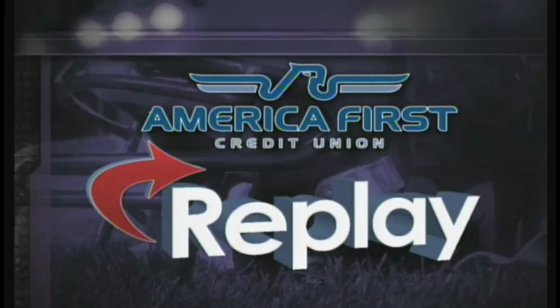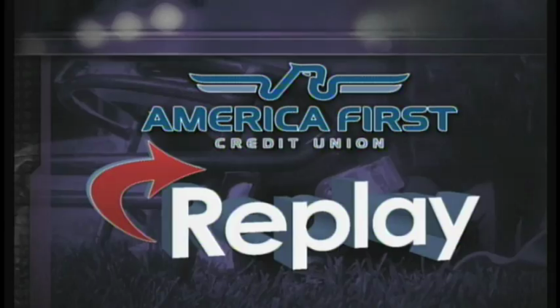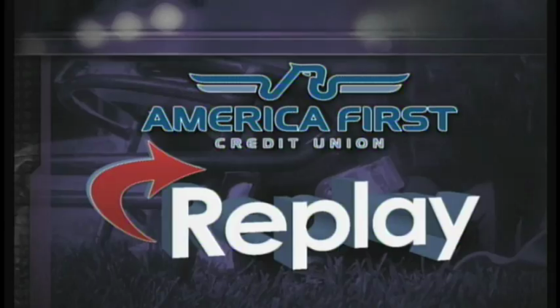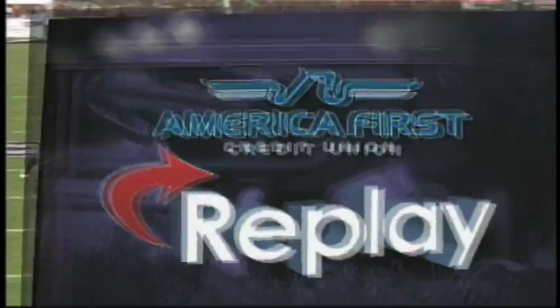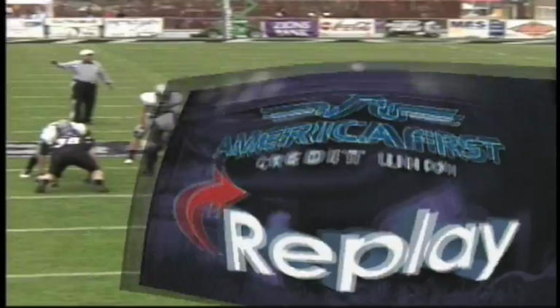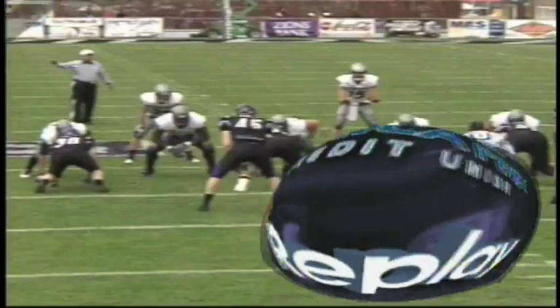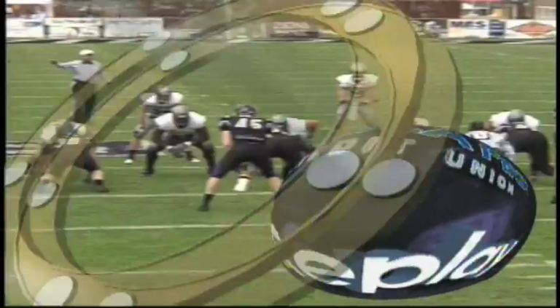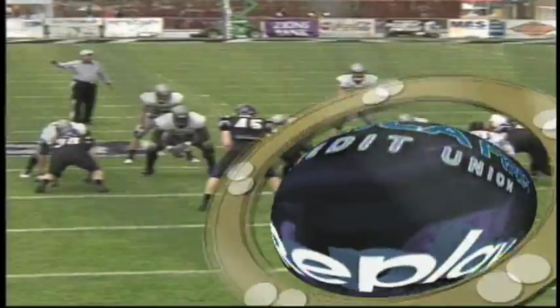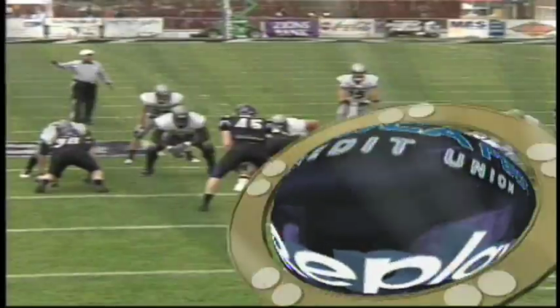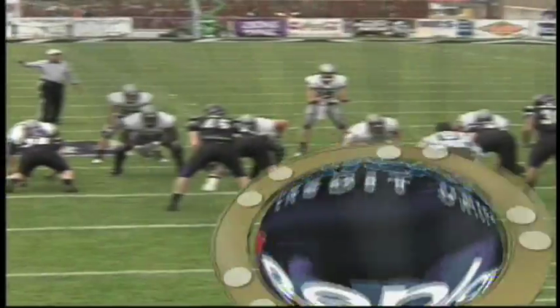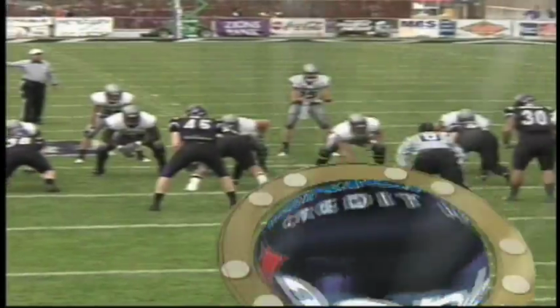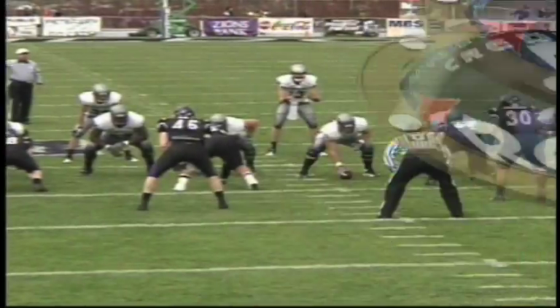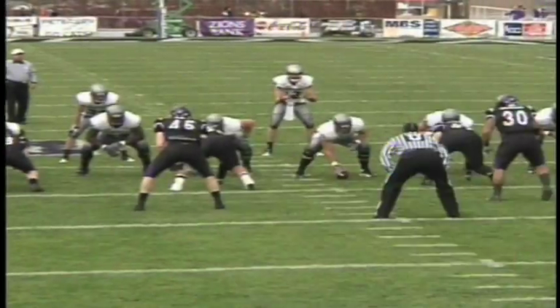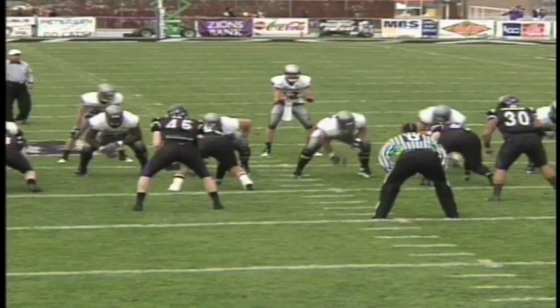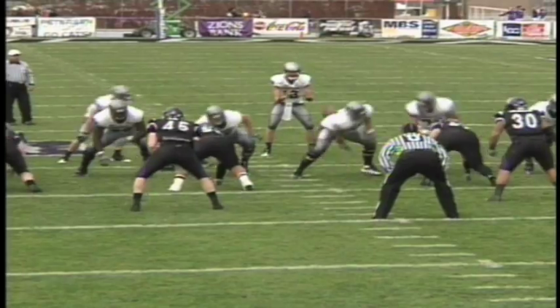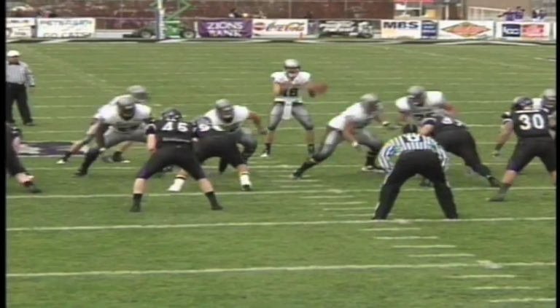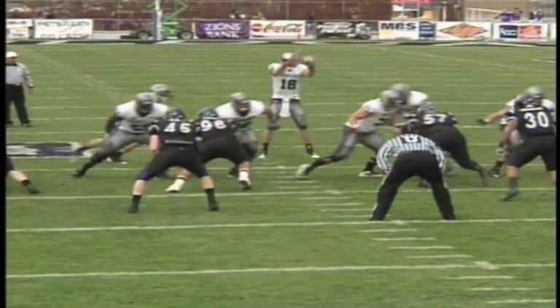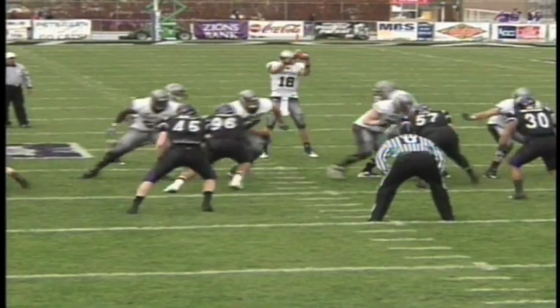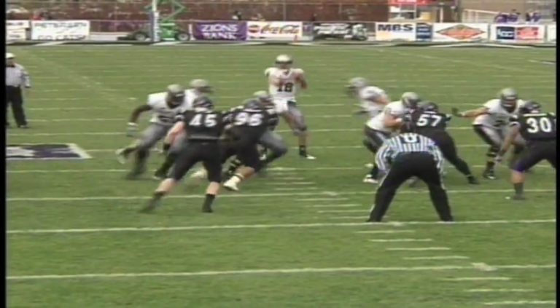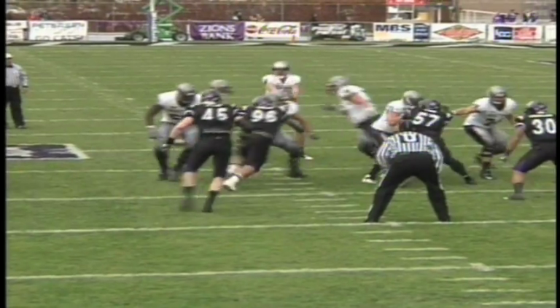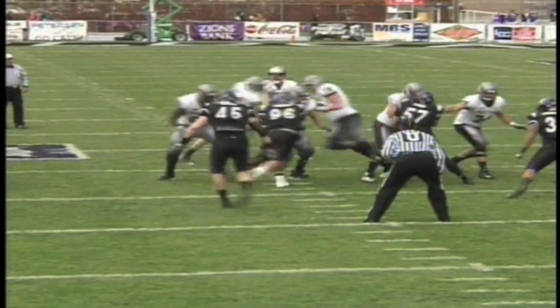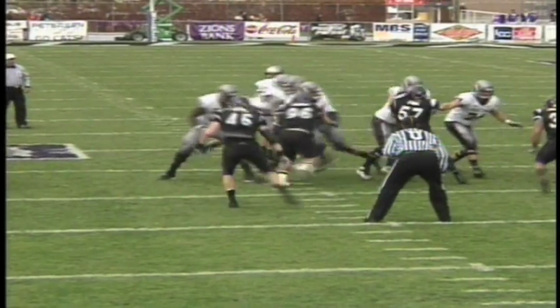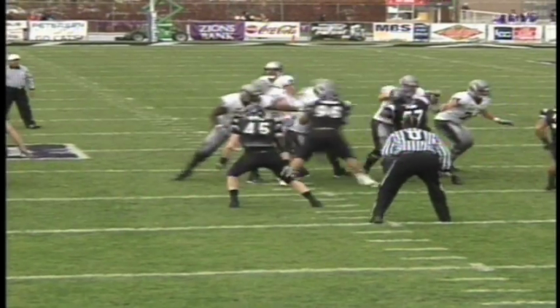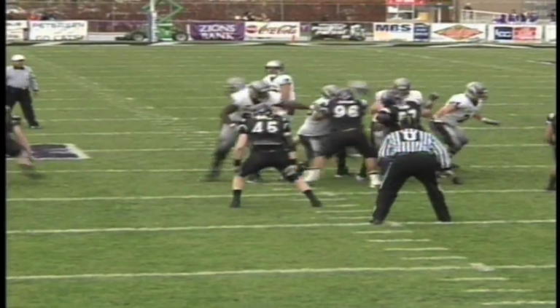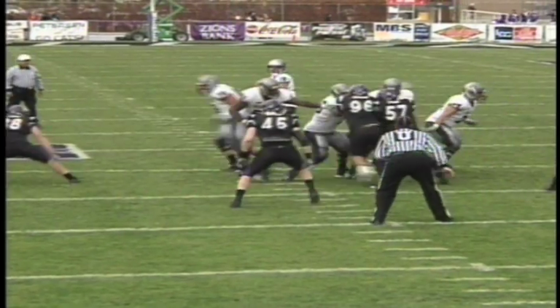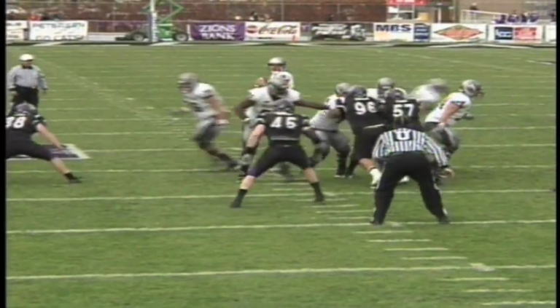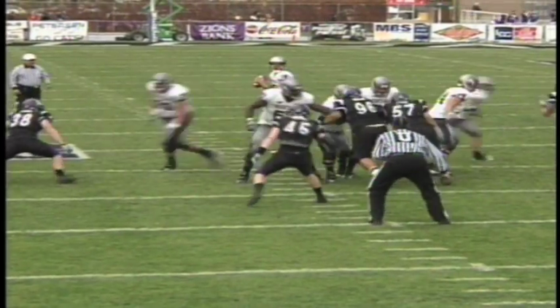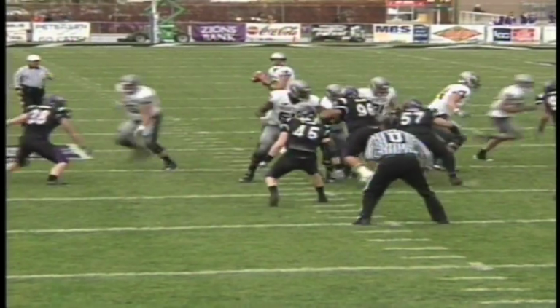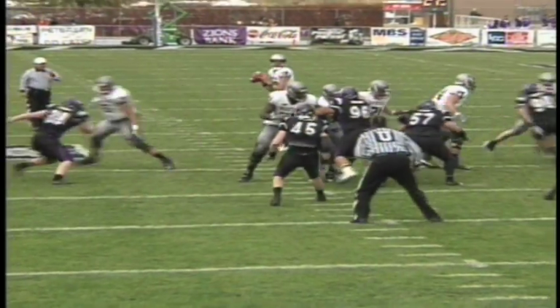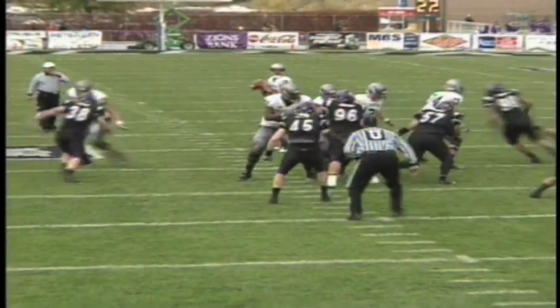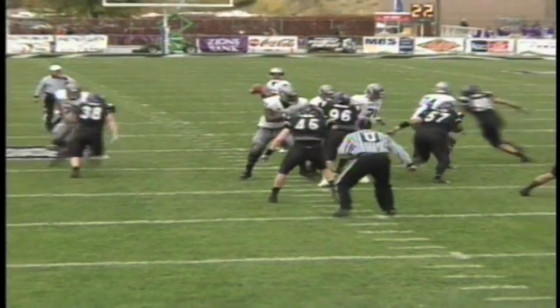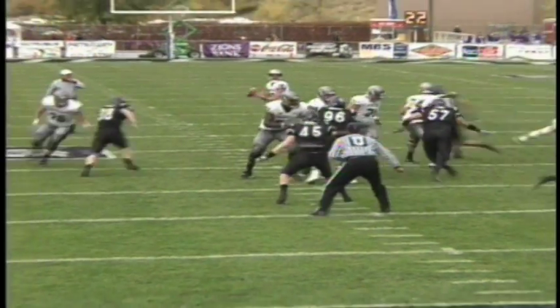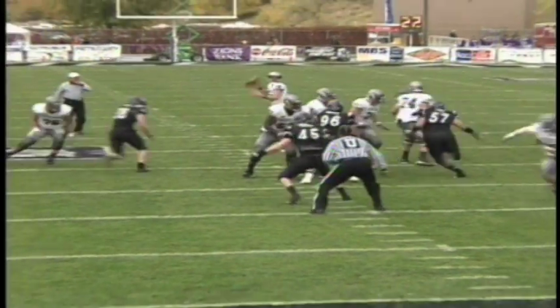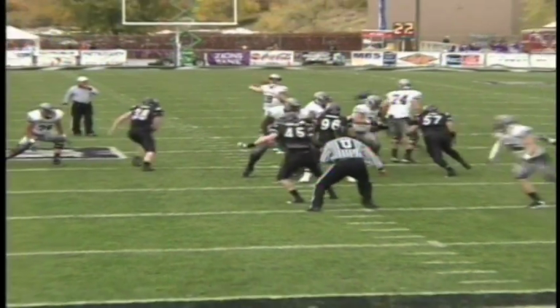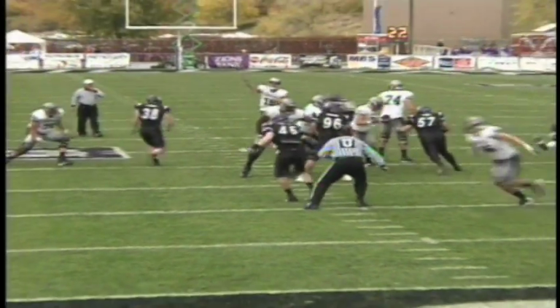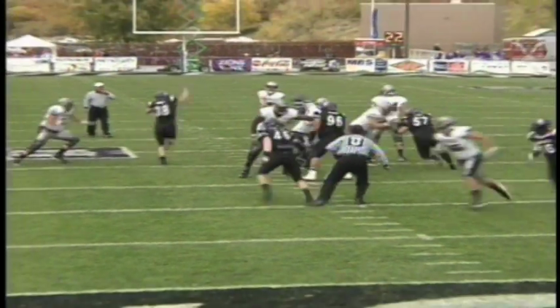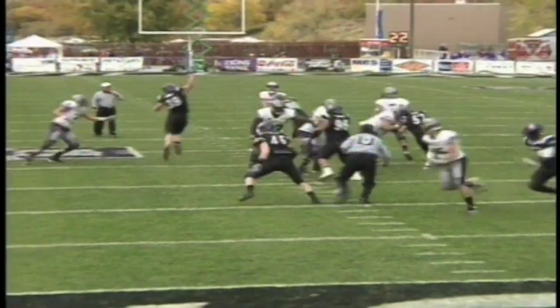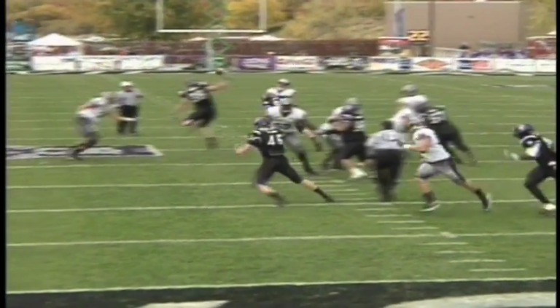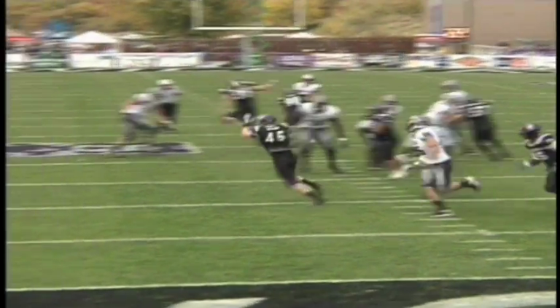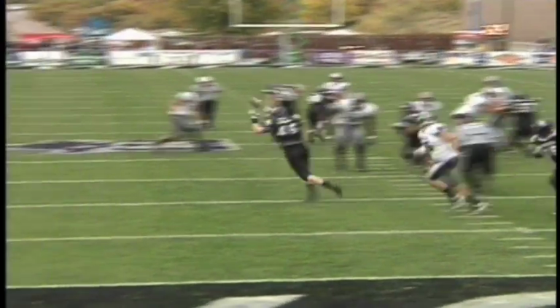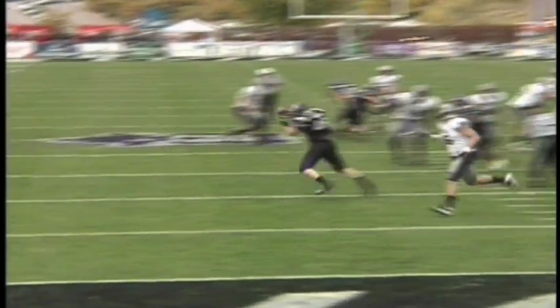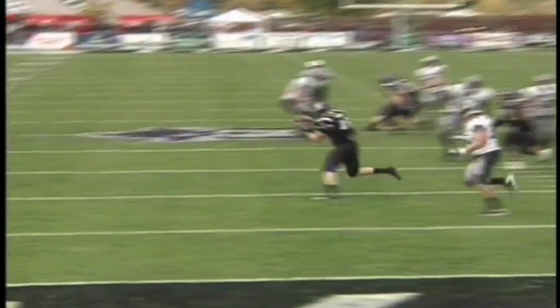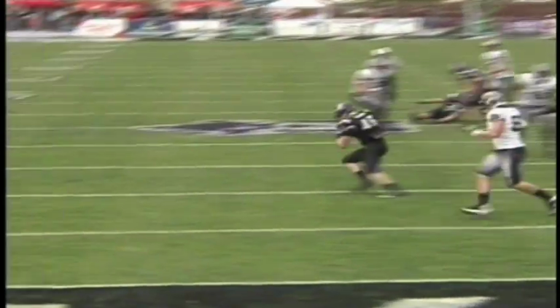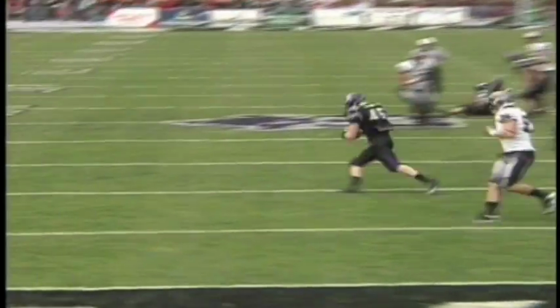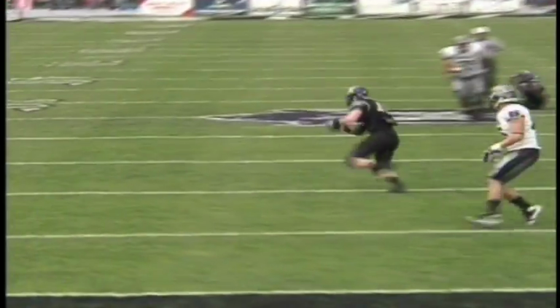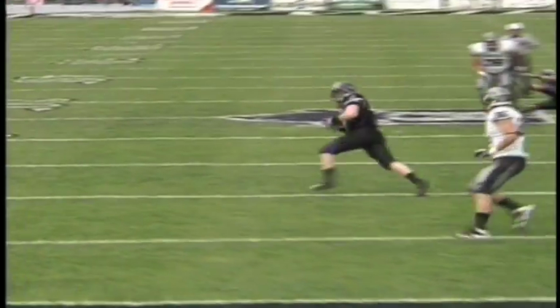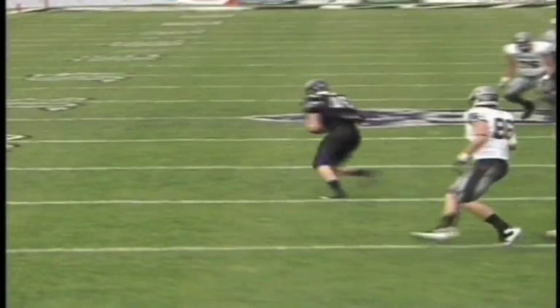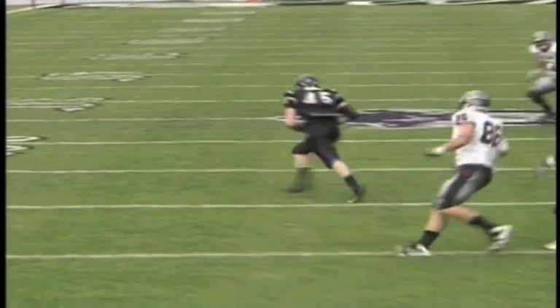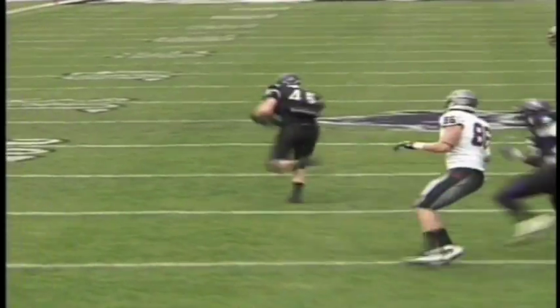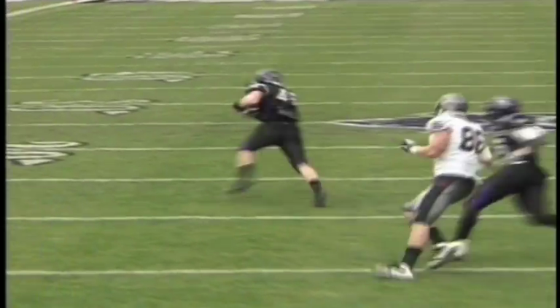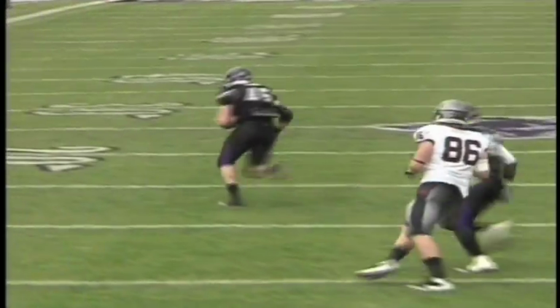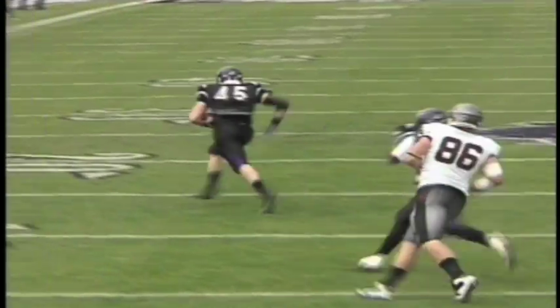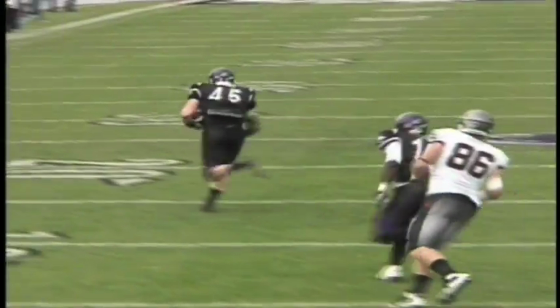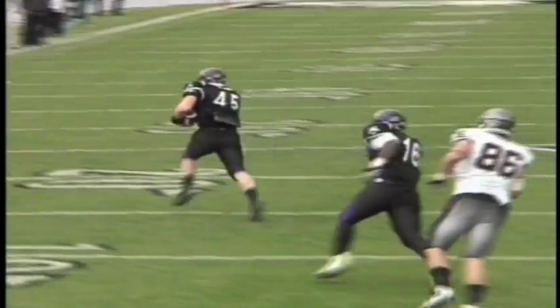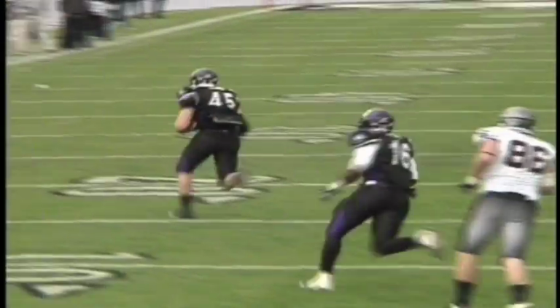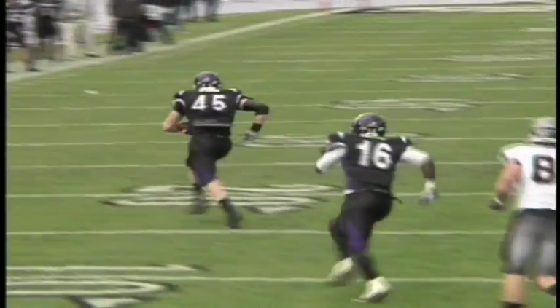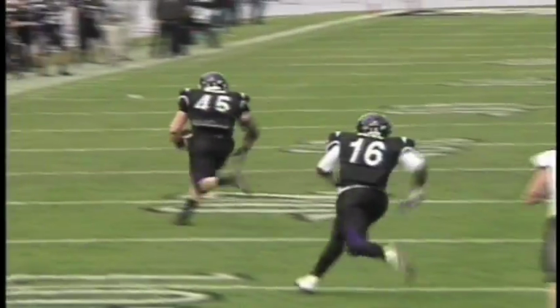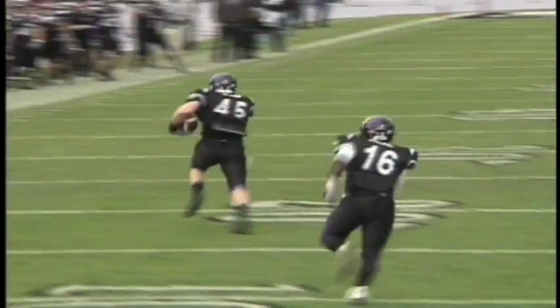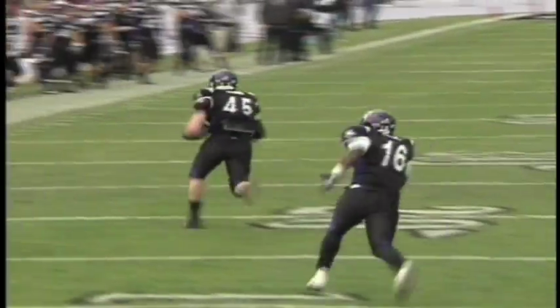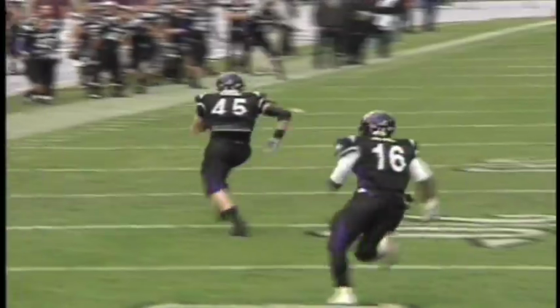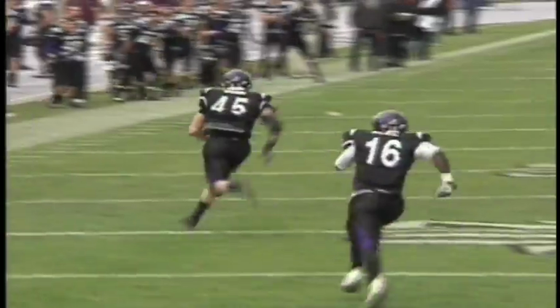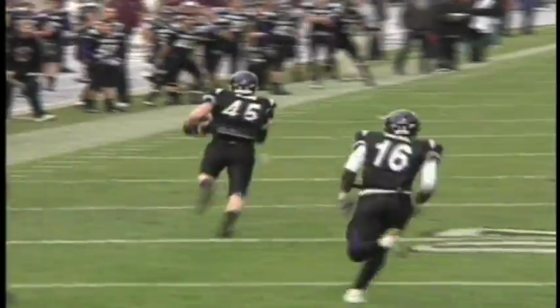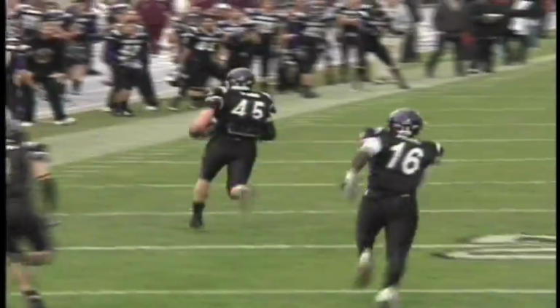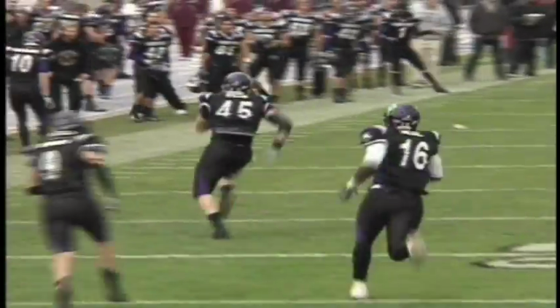So instead of continuing on his slant route, he almost settles in the zone. Roper reads that, so he throws it to him.